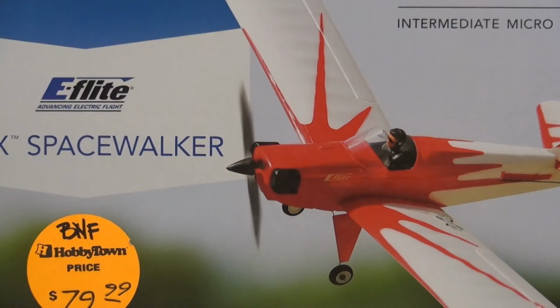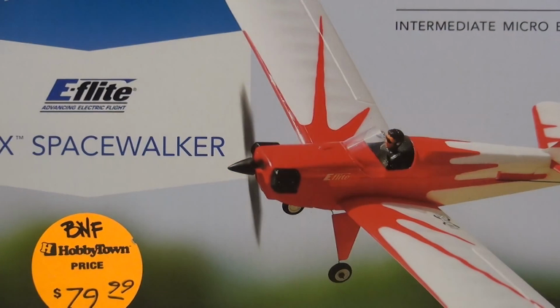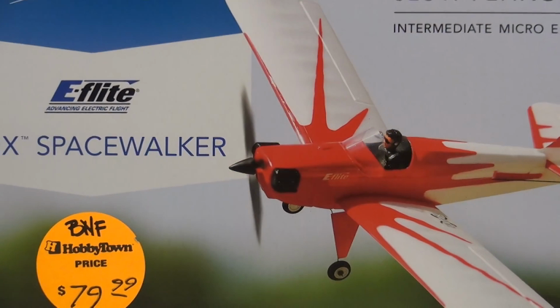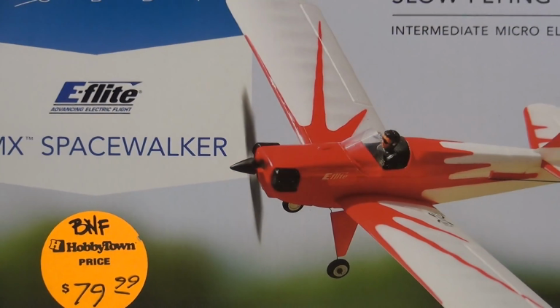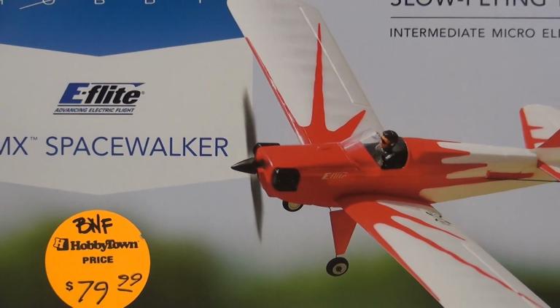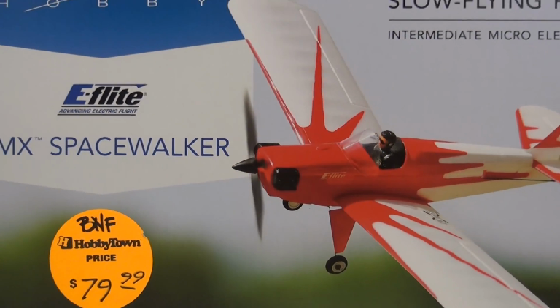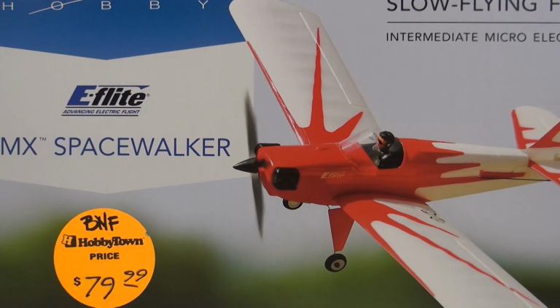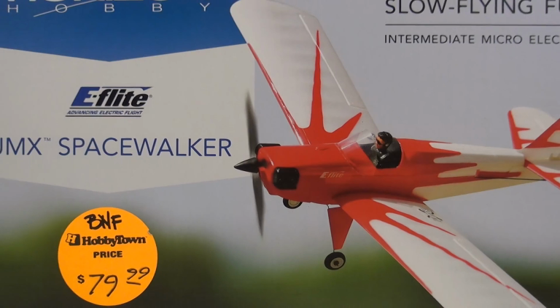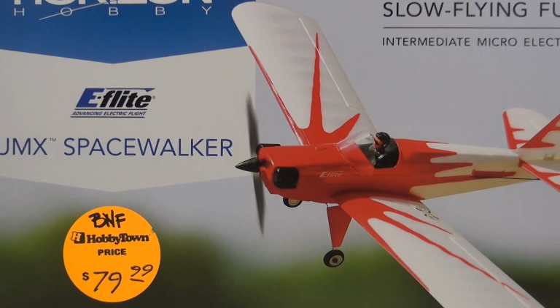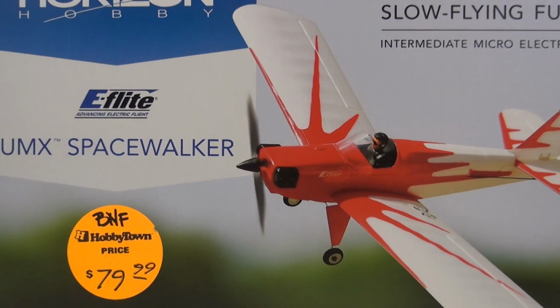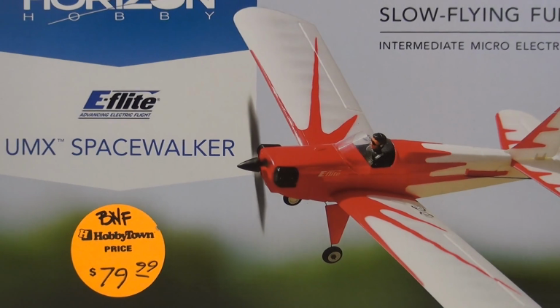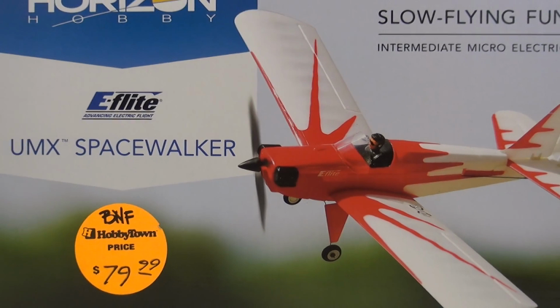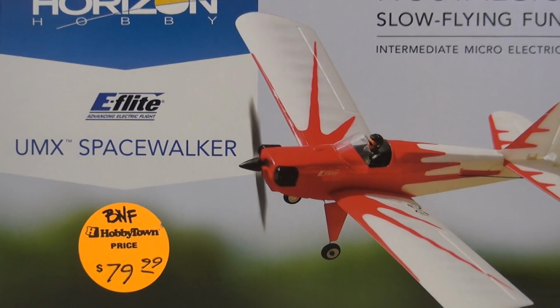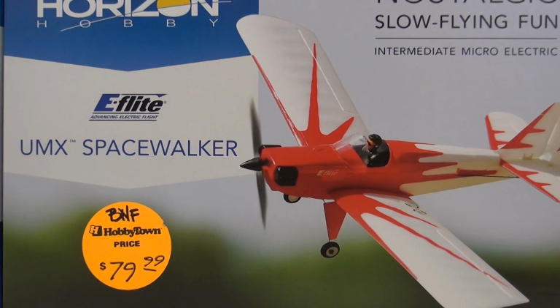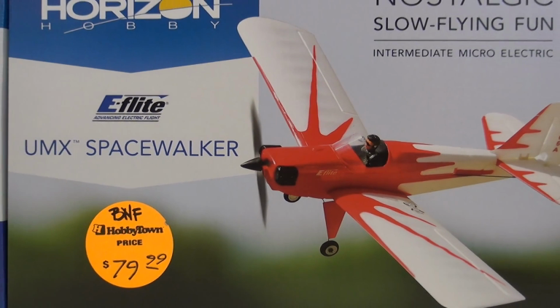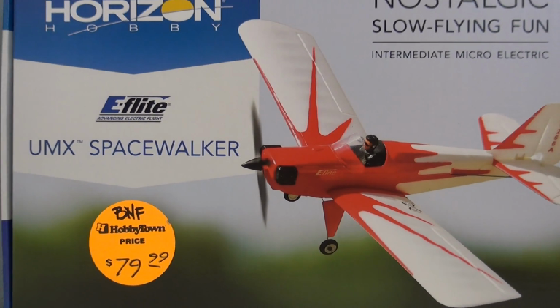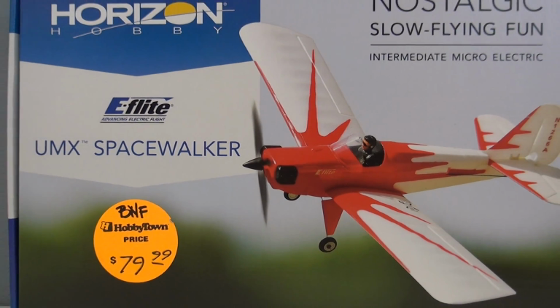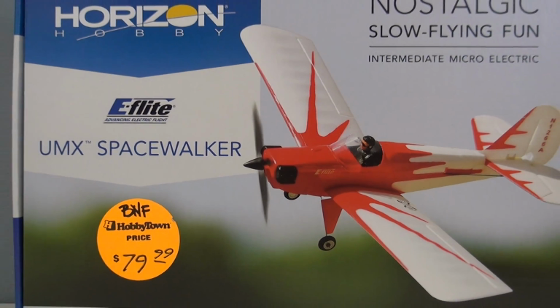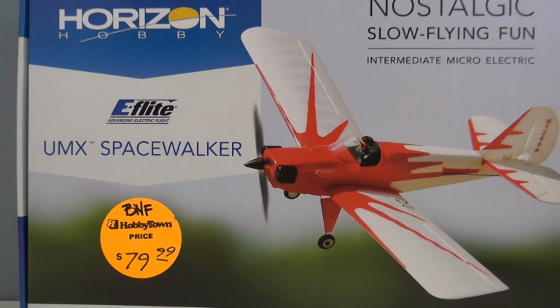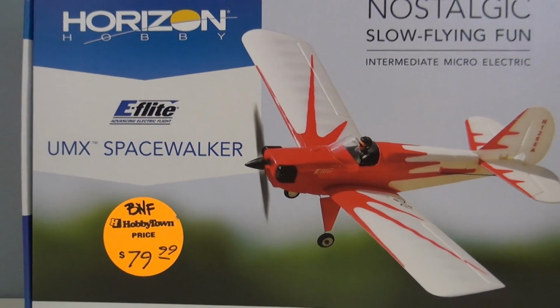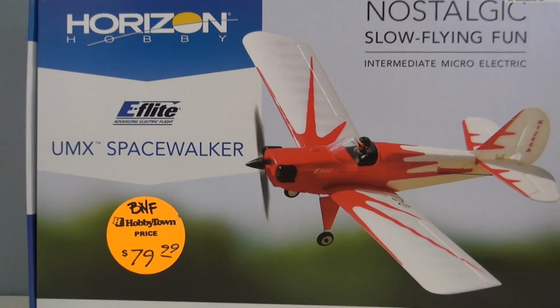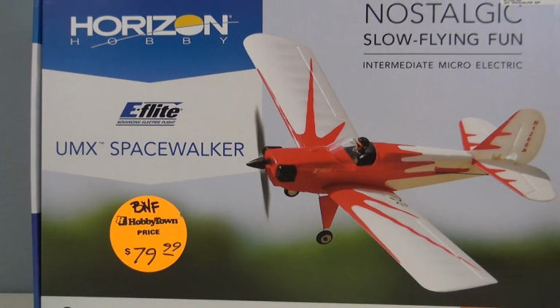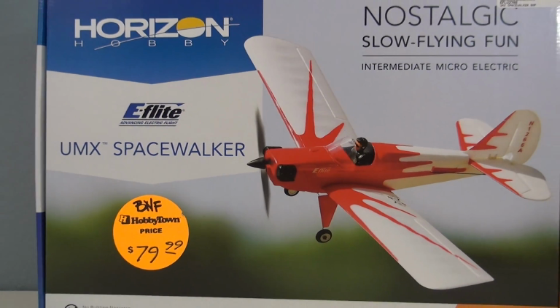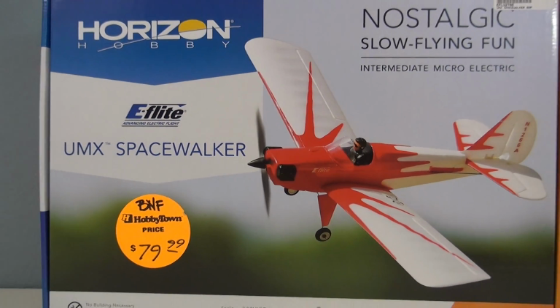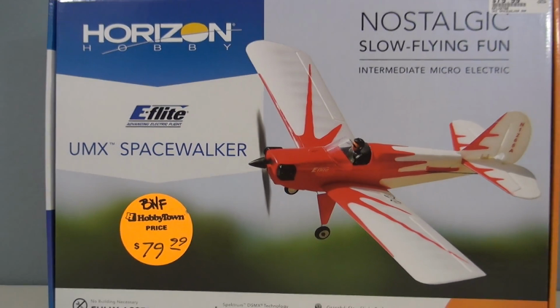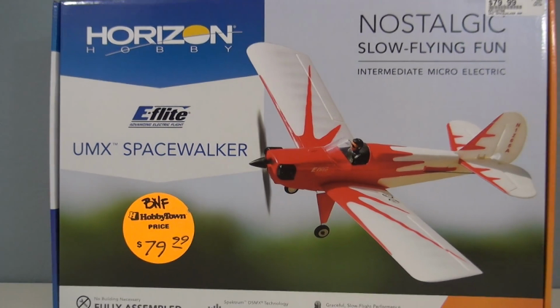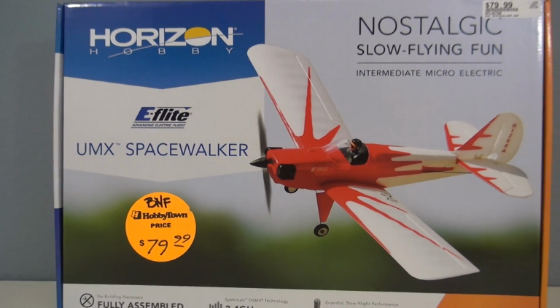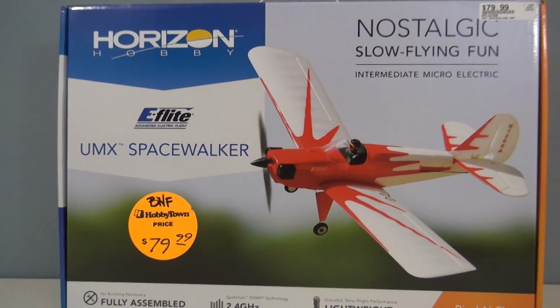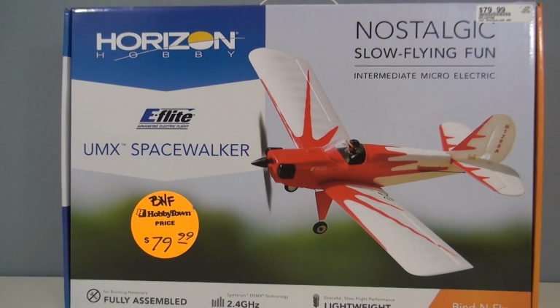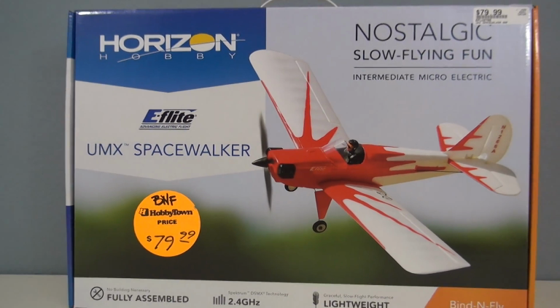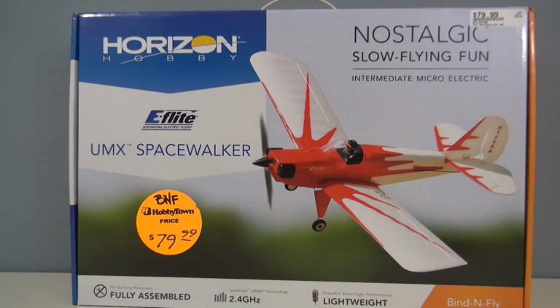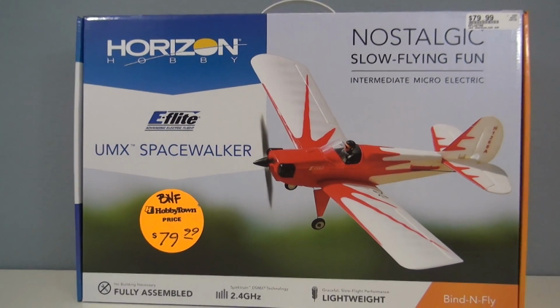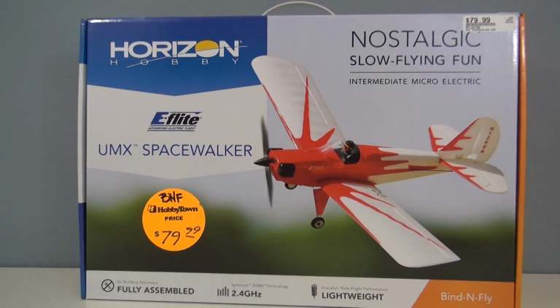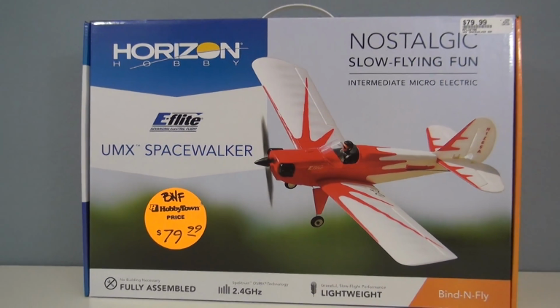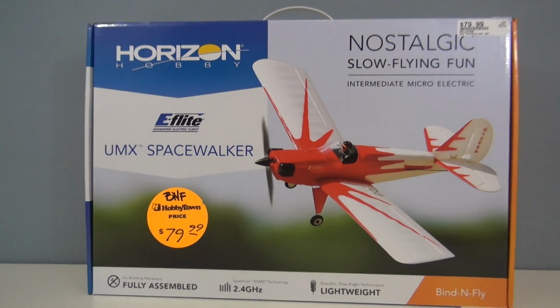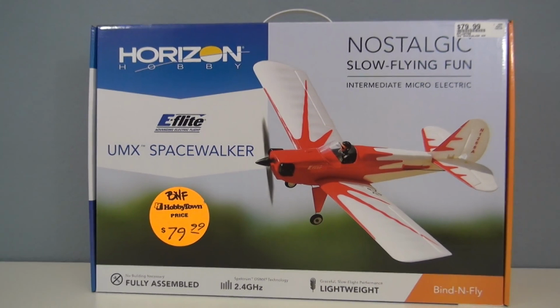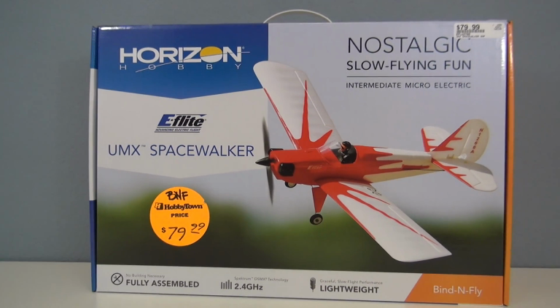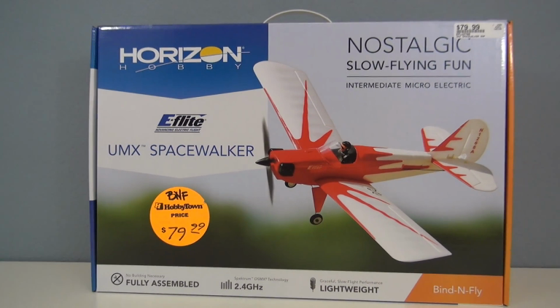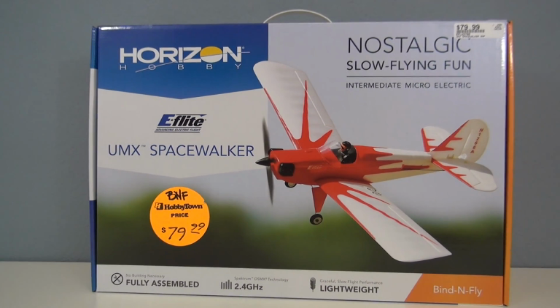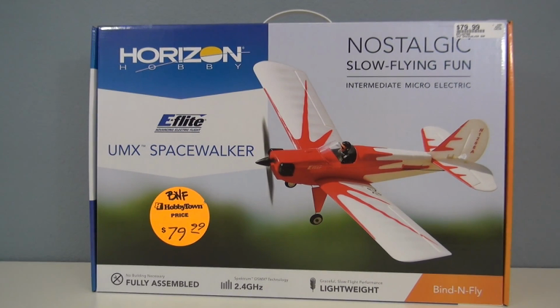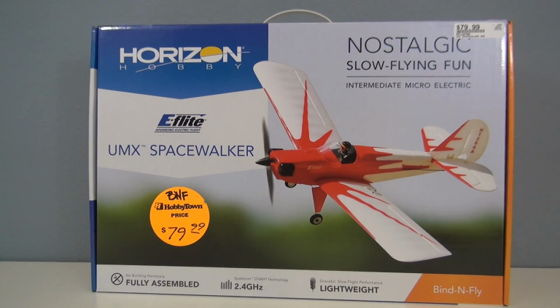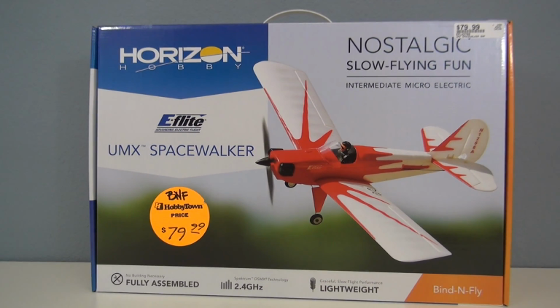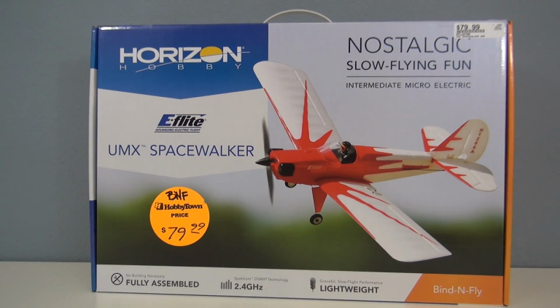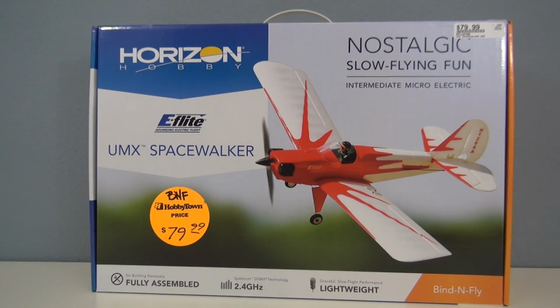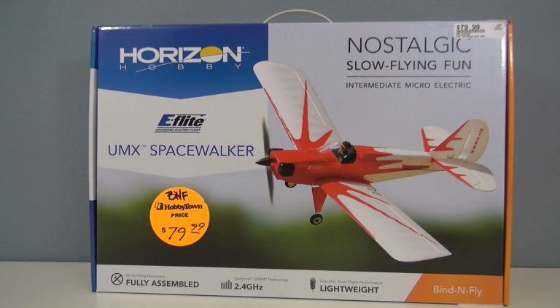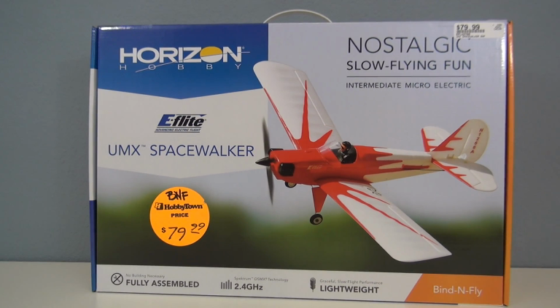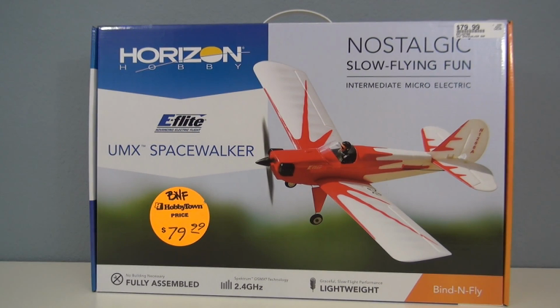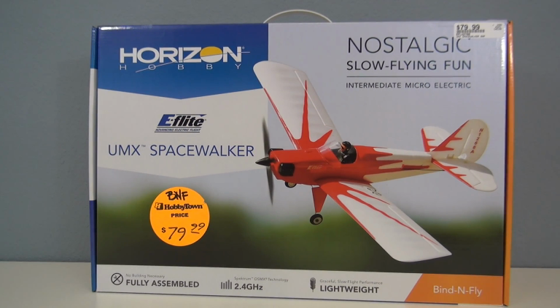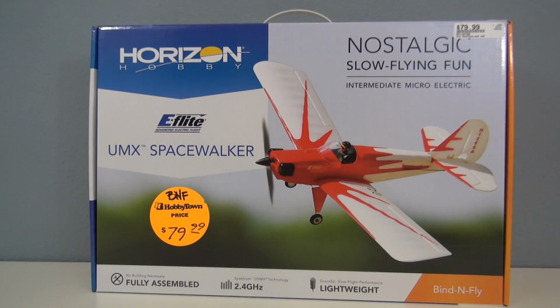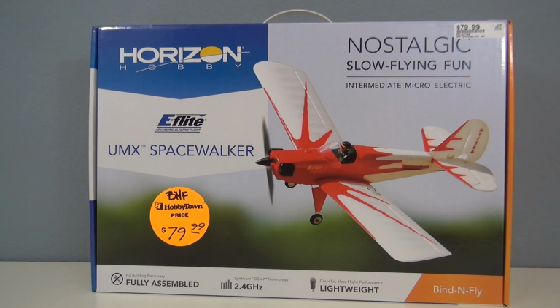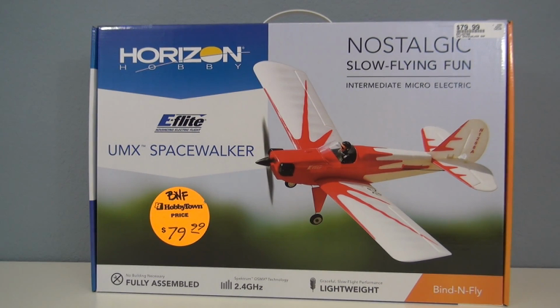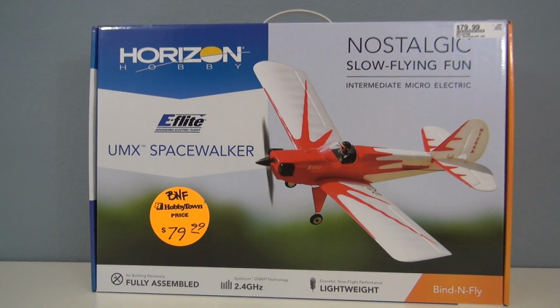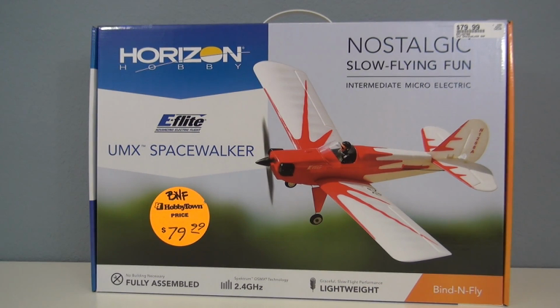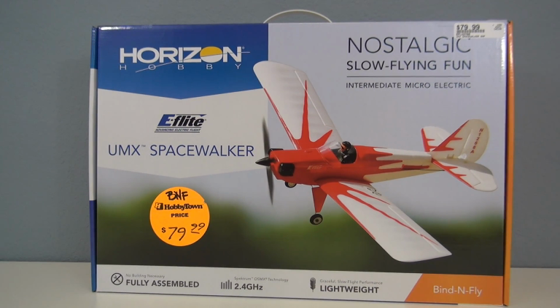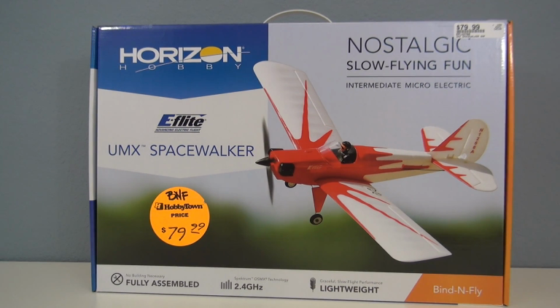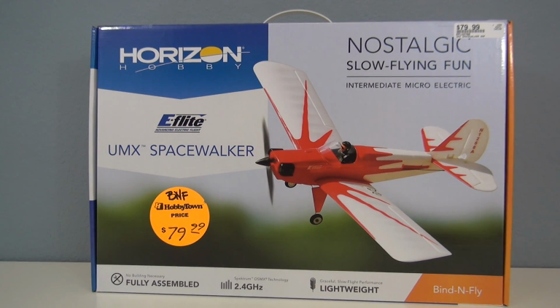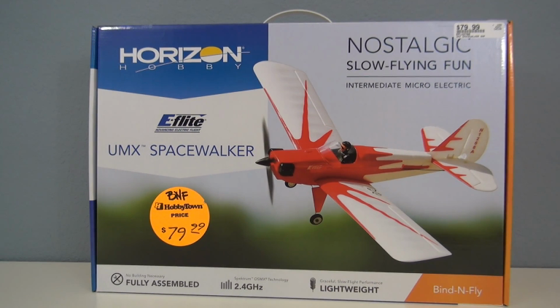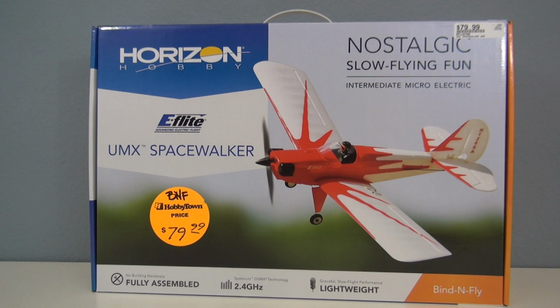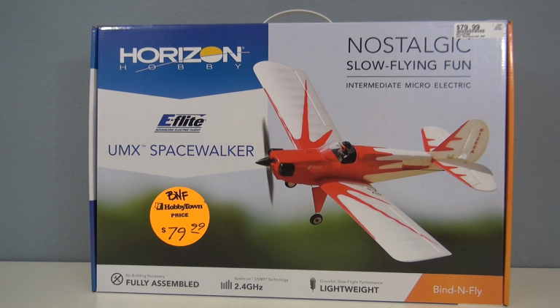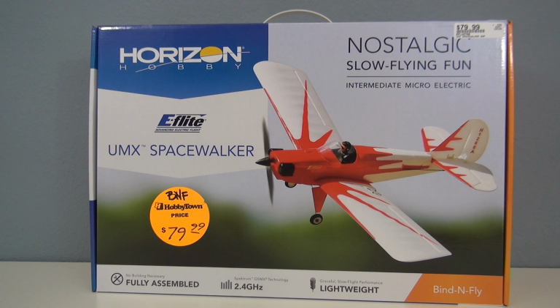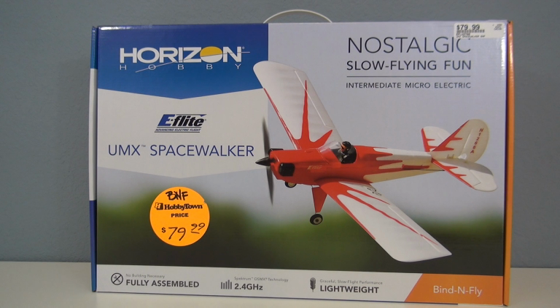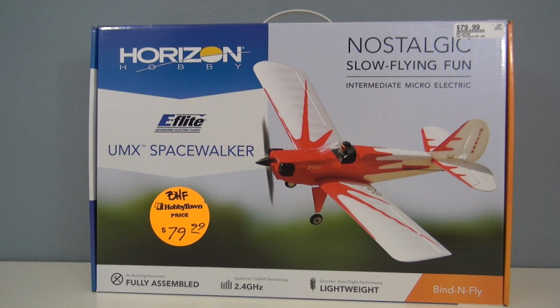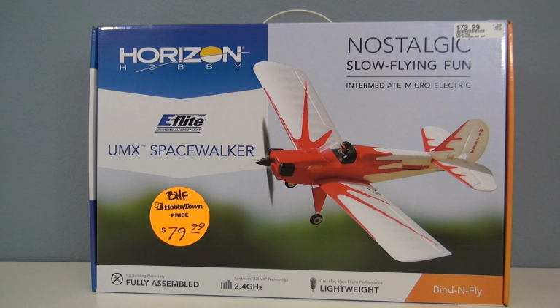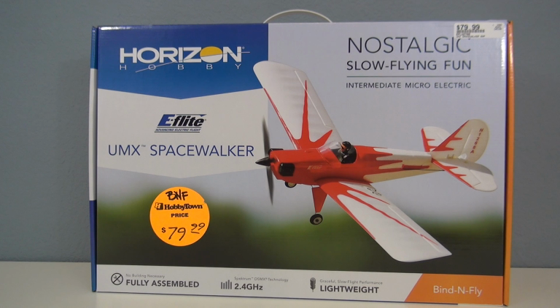Hello friends, John here from RCD. Thanks for joining me. Today I've got the UMX Space Walker in the hangar and up for review.